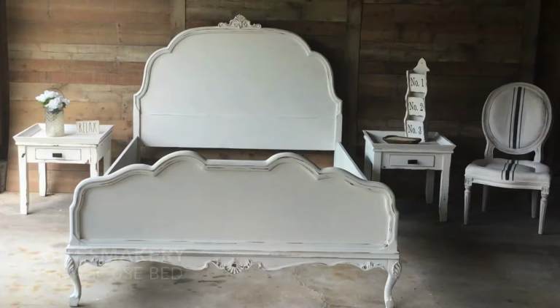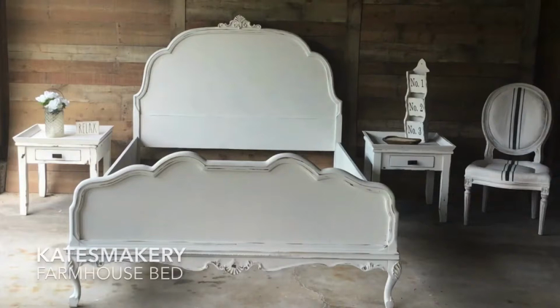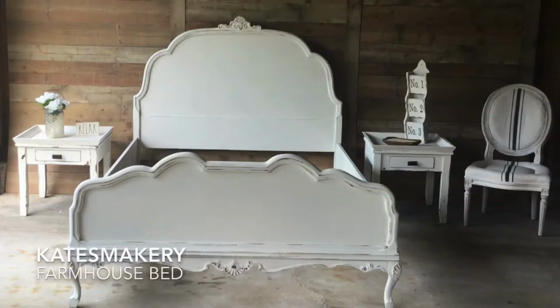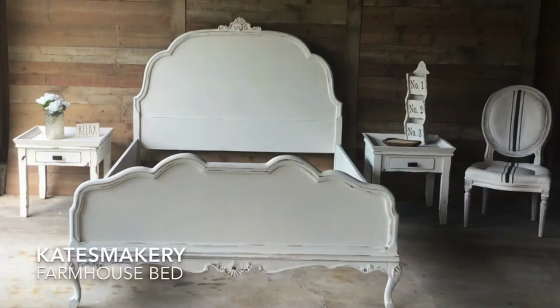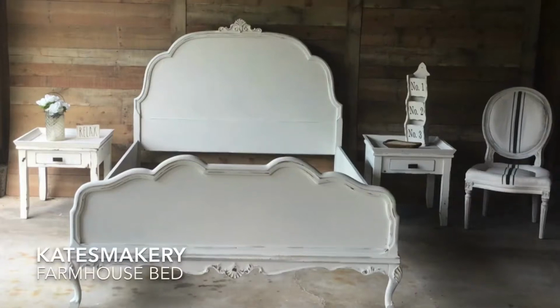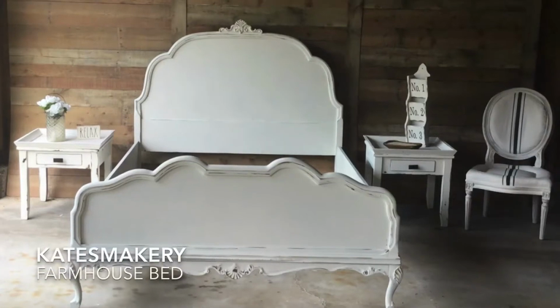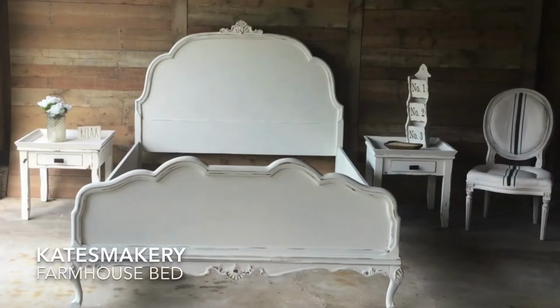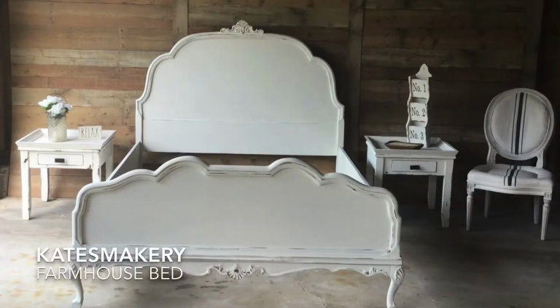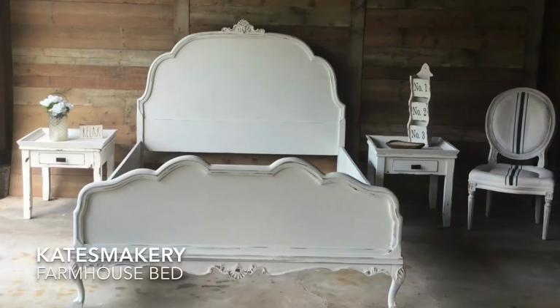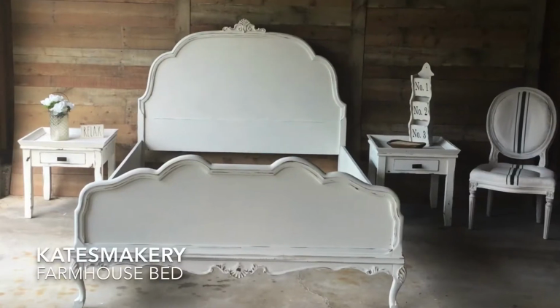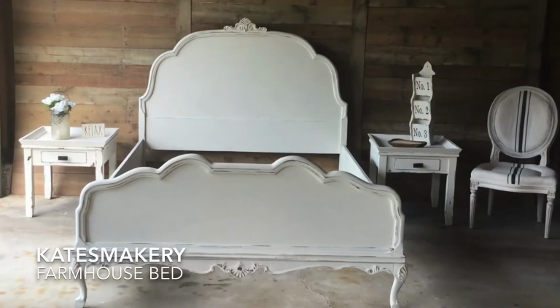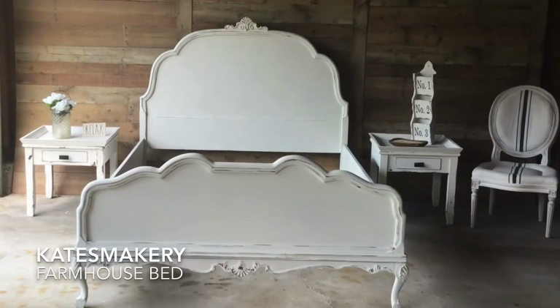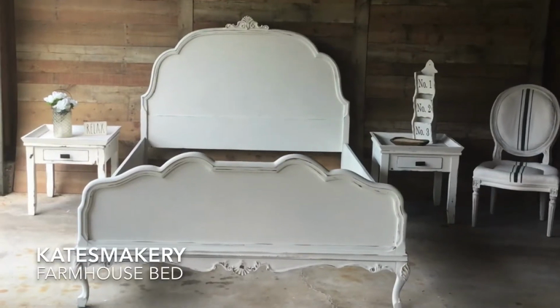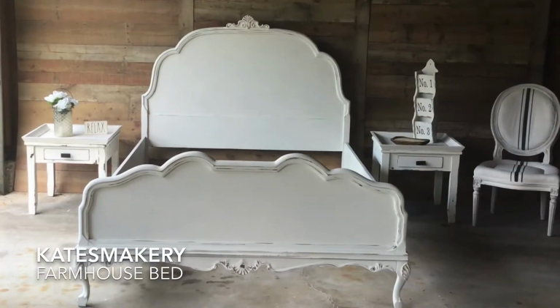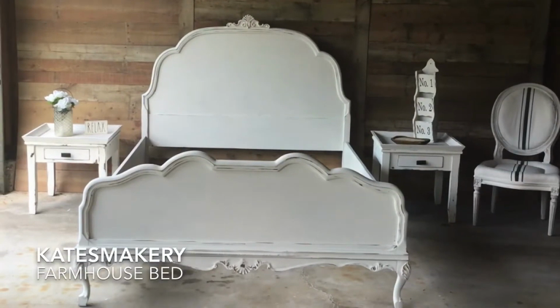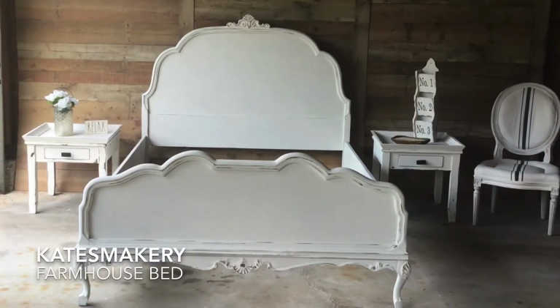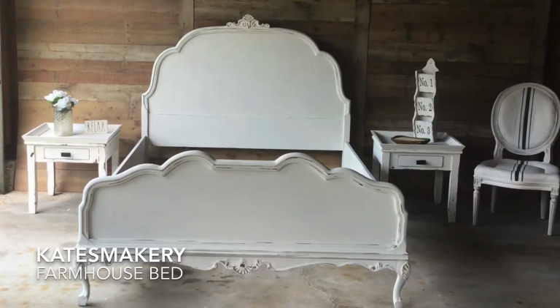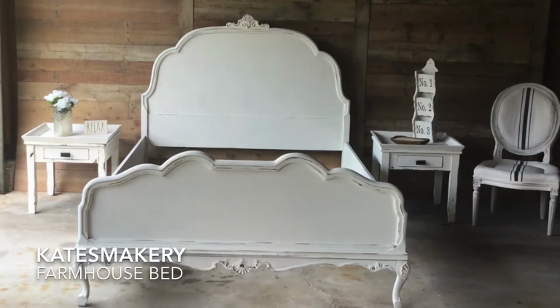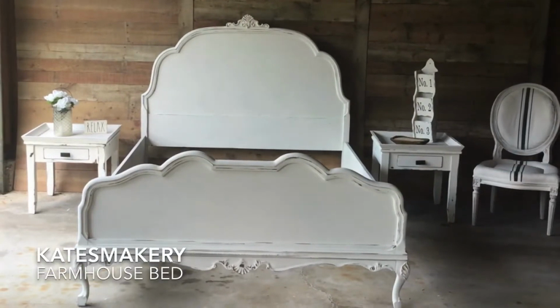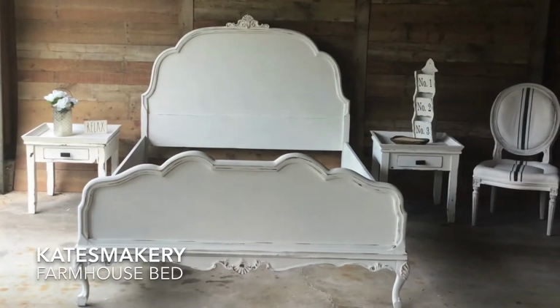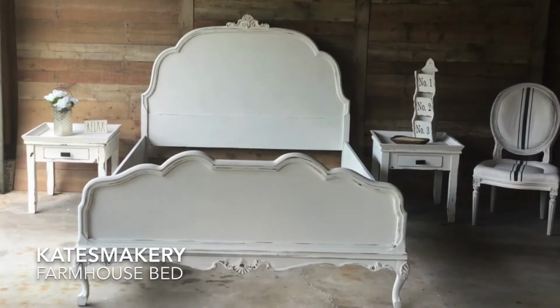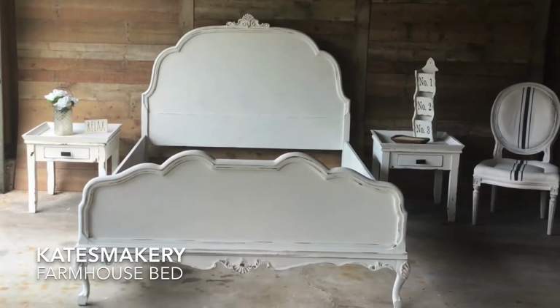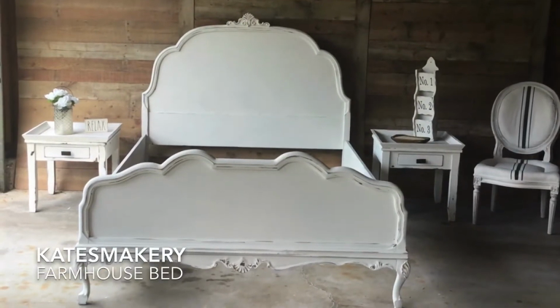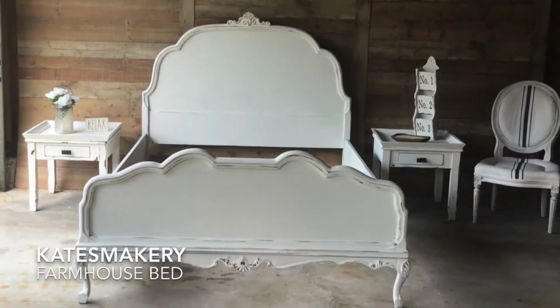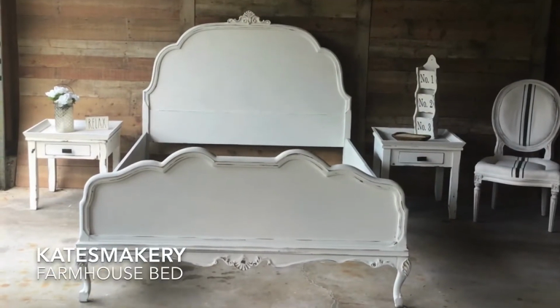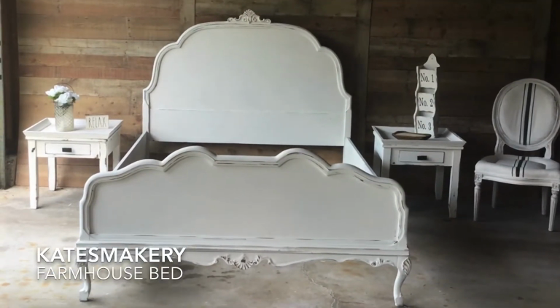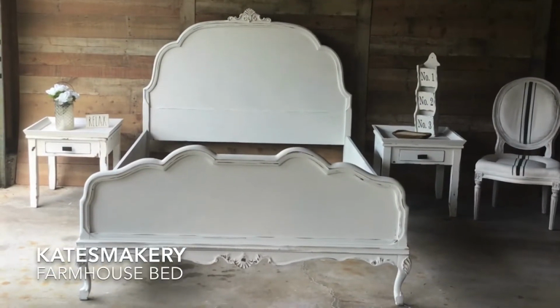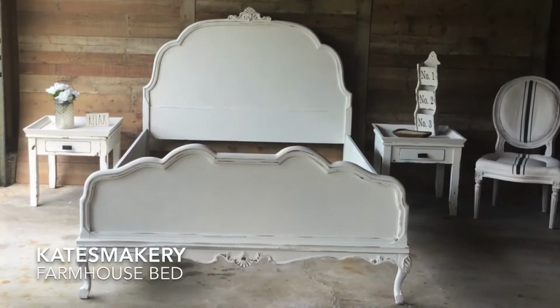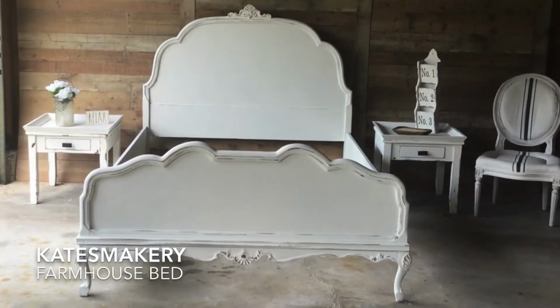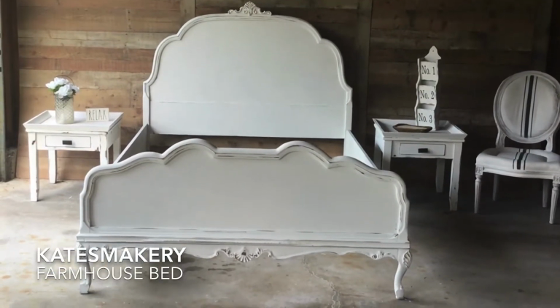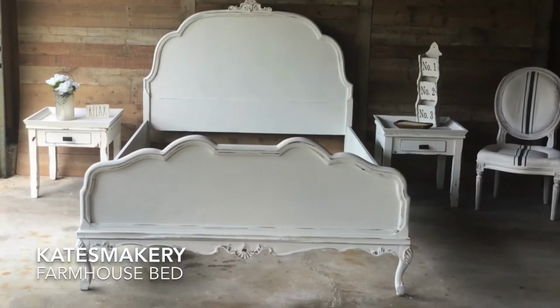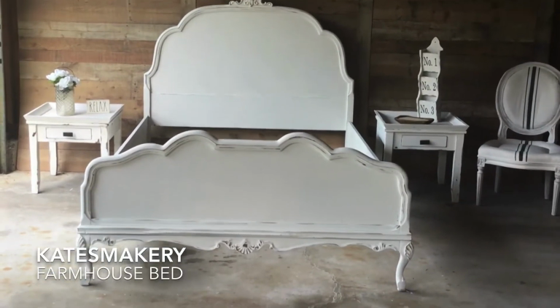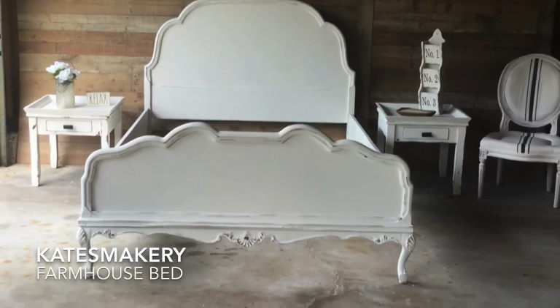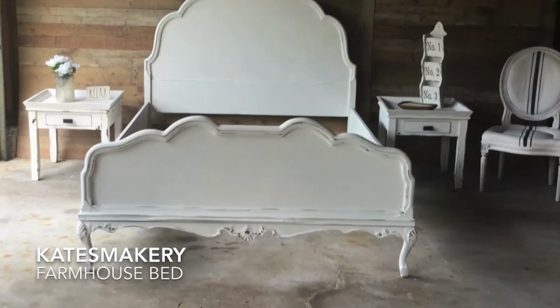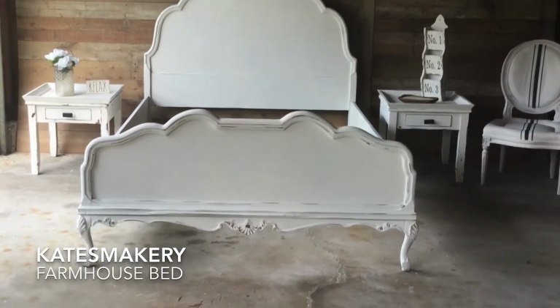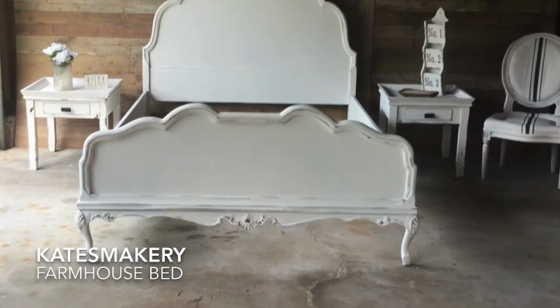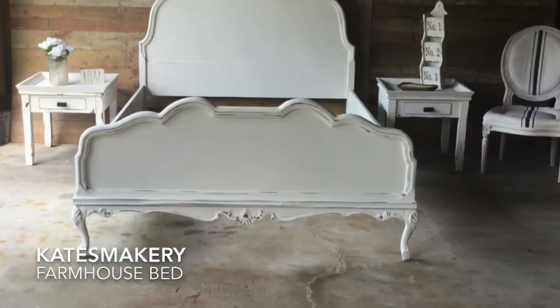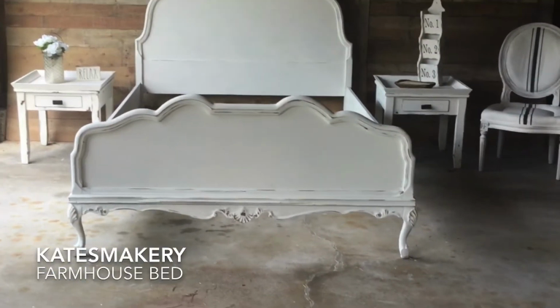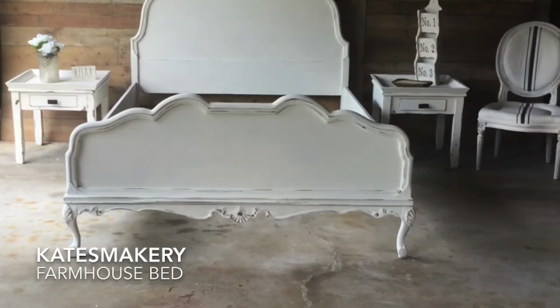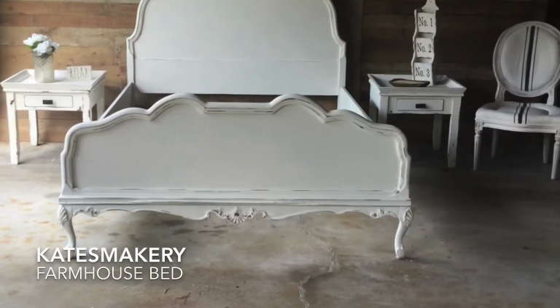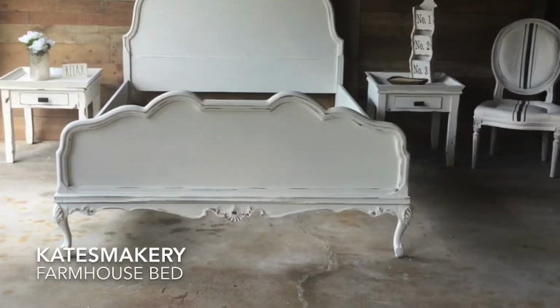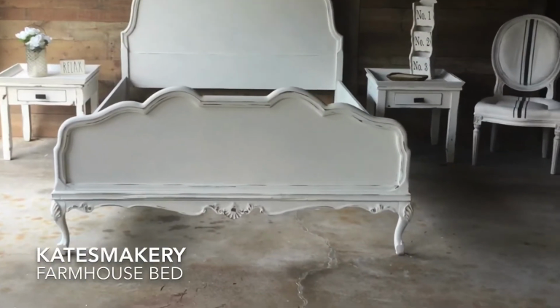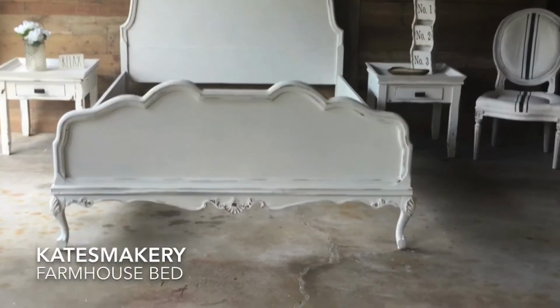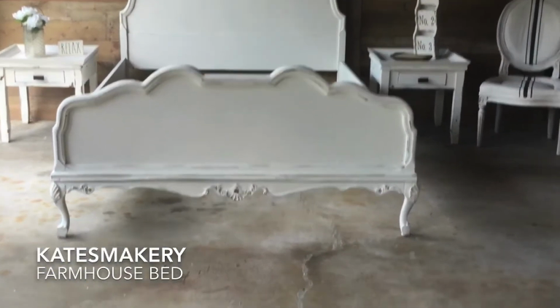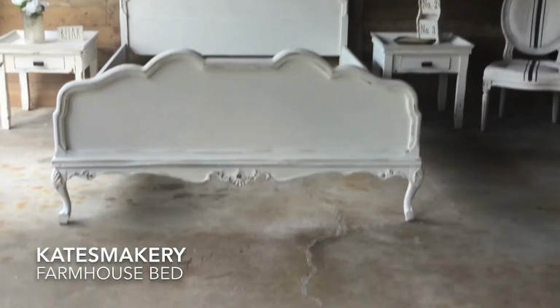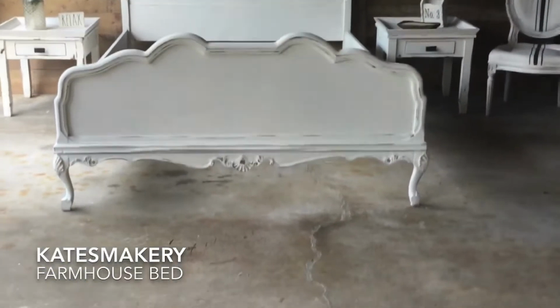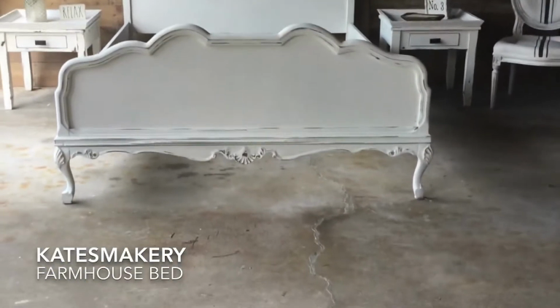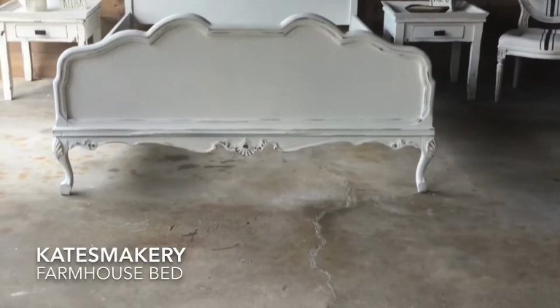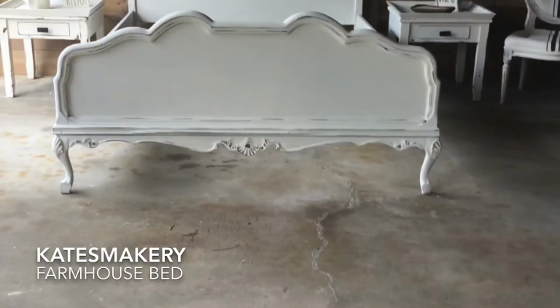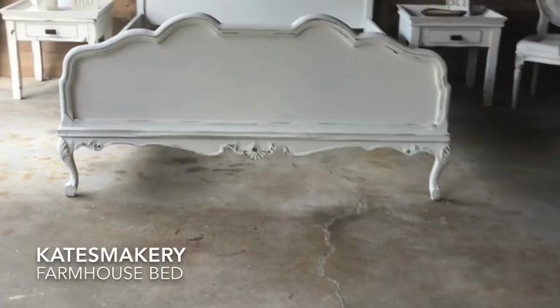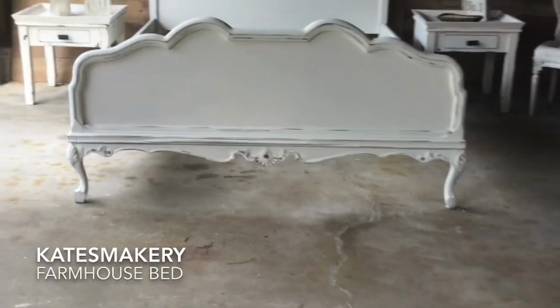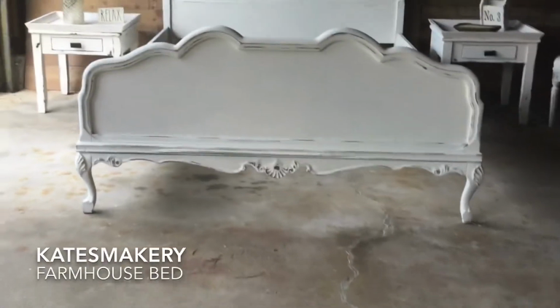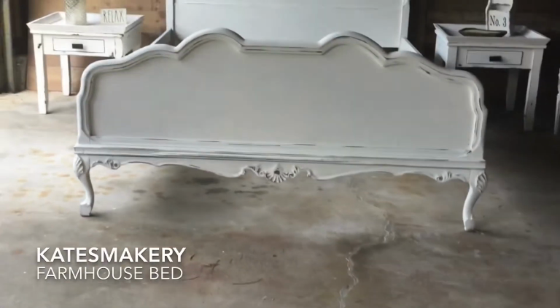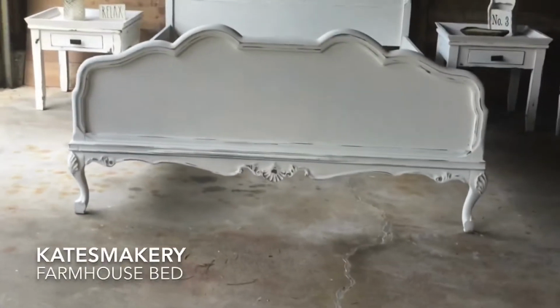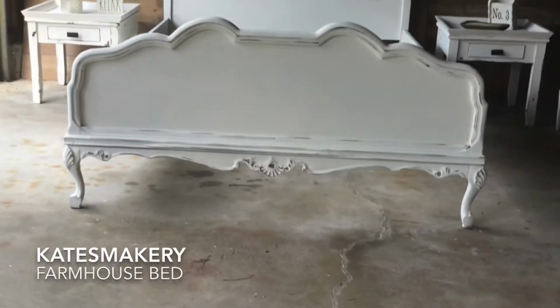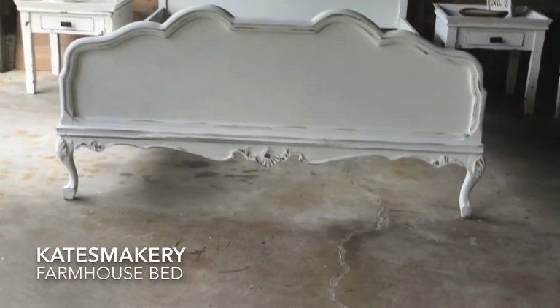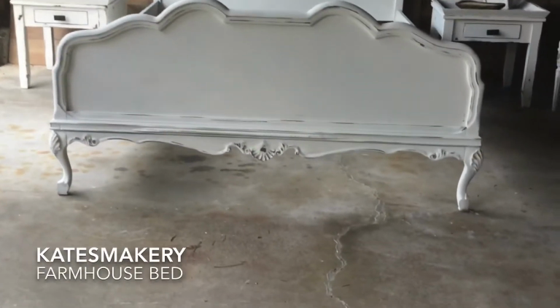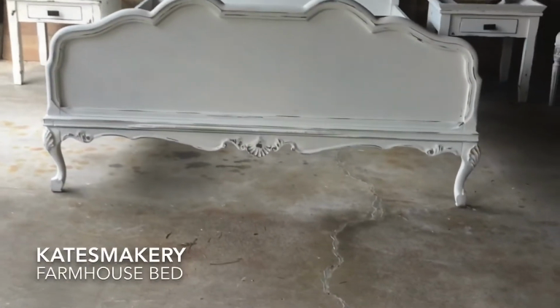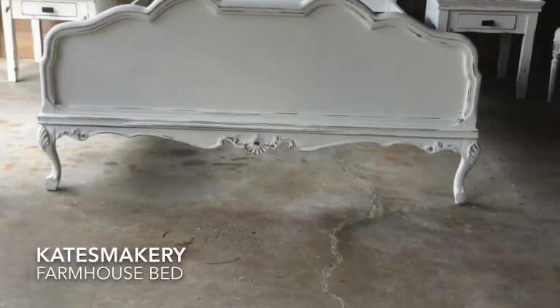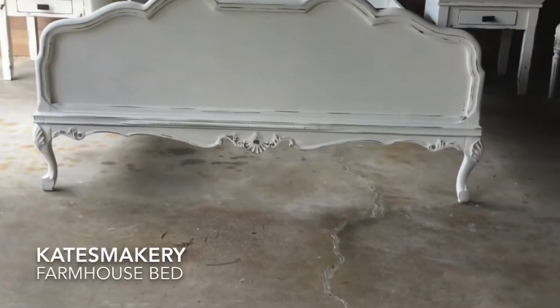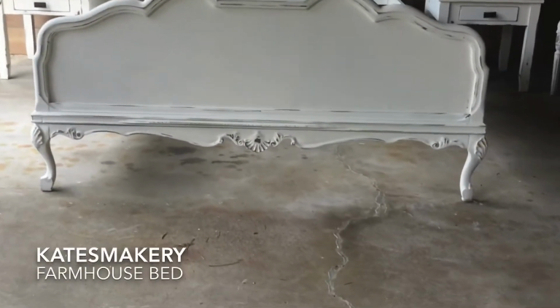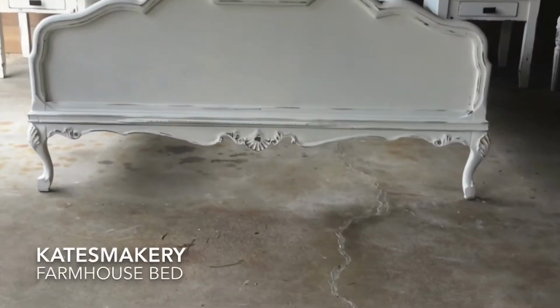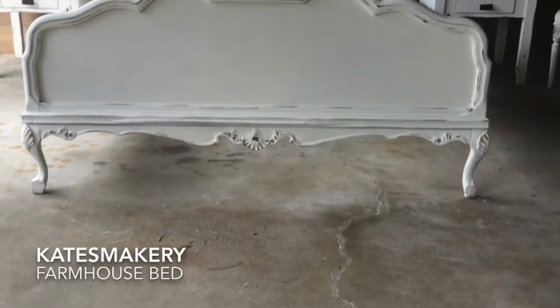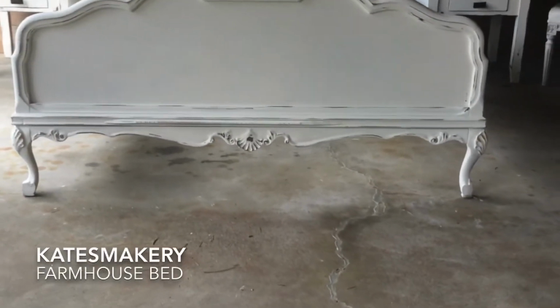Hi guys, it's Kate. Welcome to my makery. Today we're going to take a look at a pretty farmhouse bed.